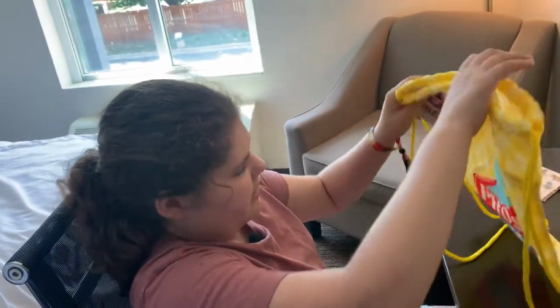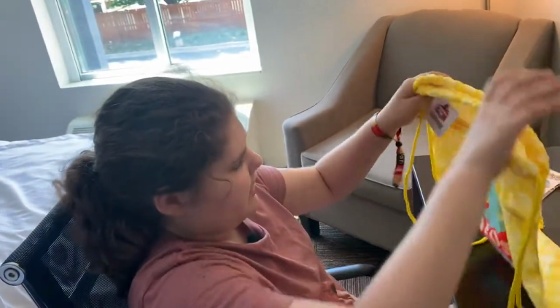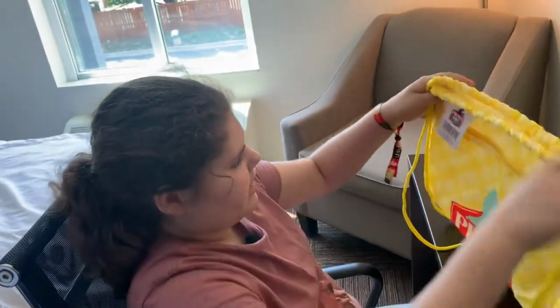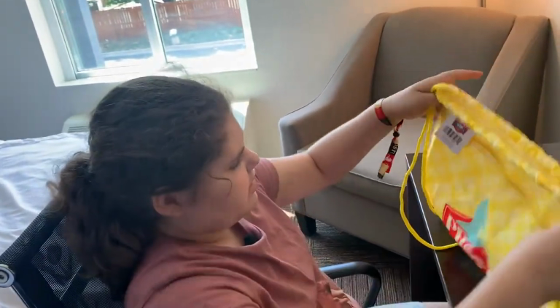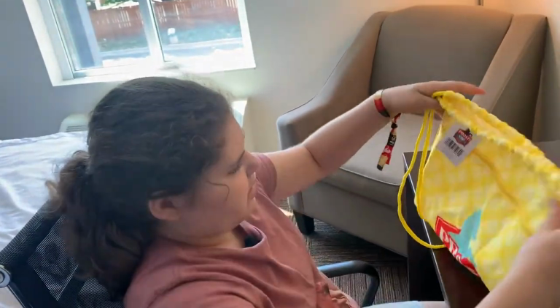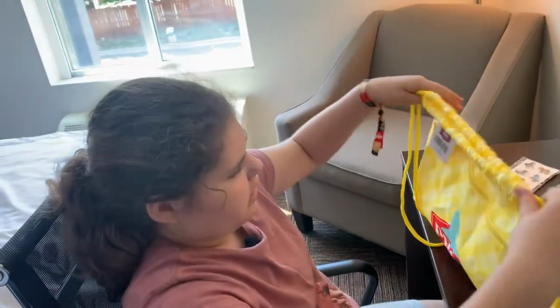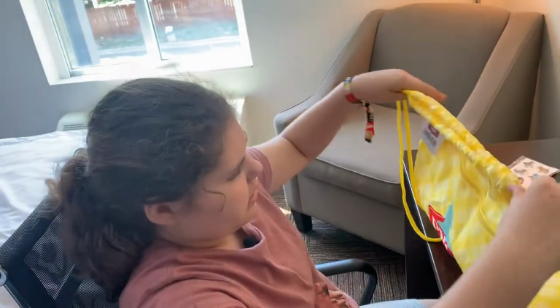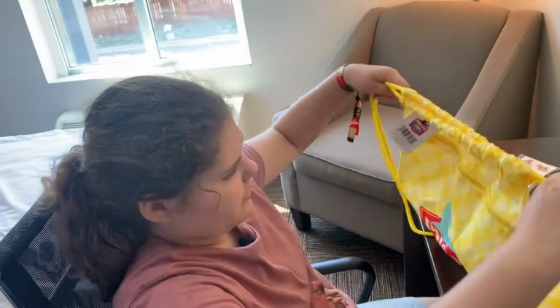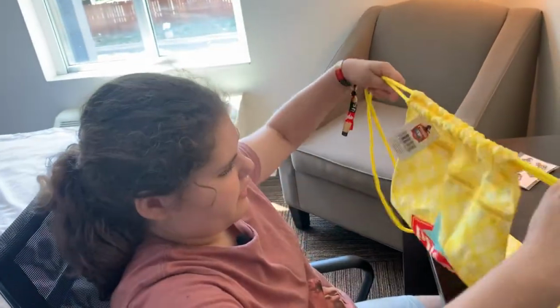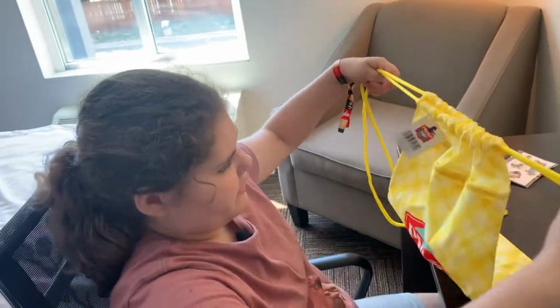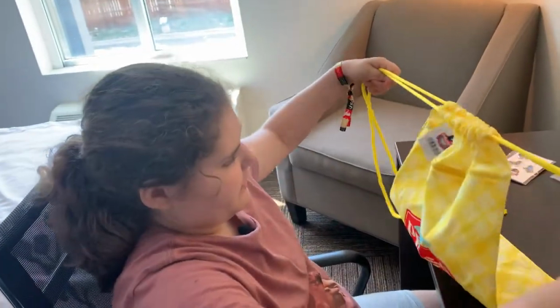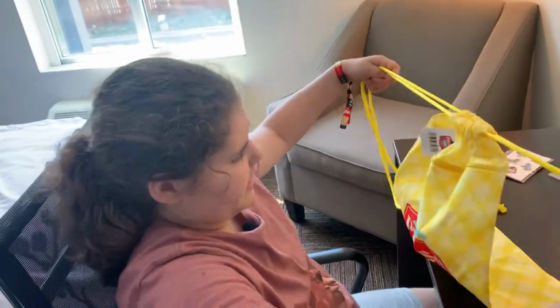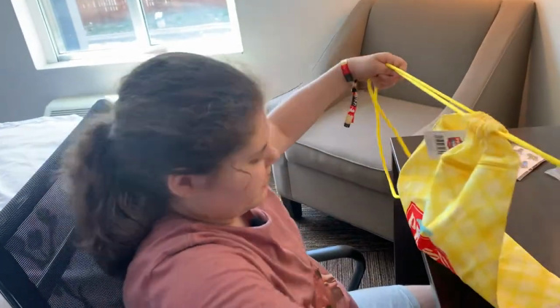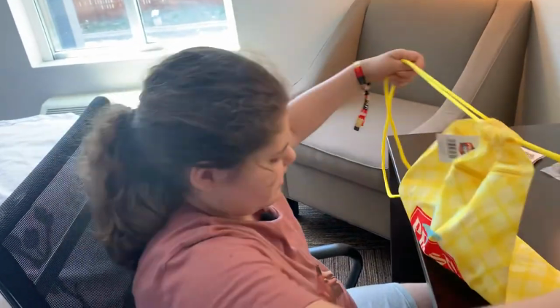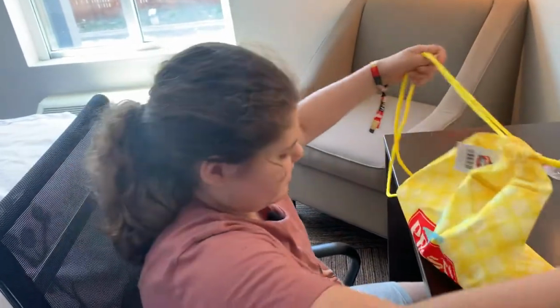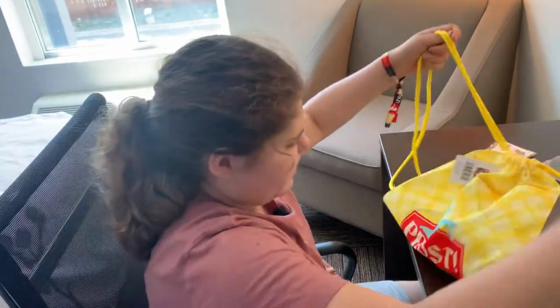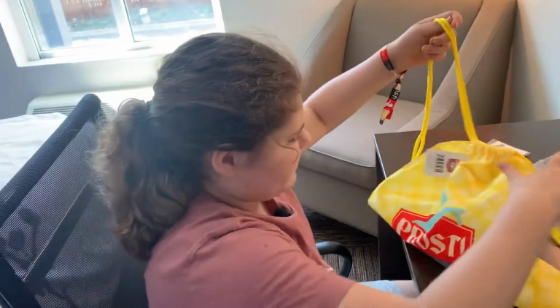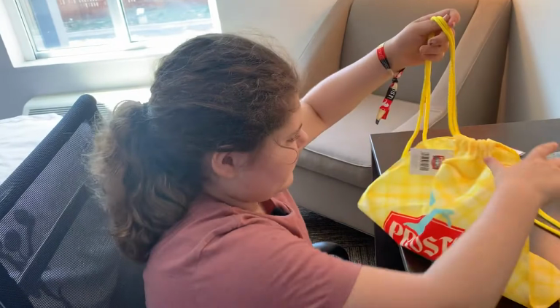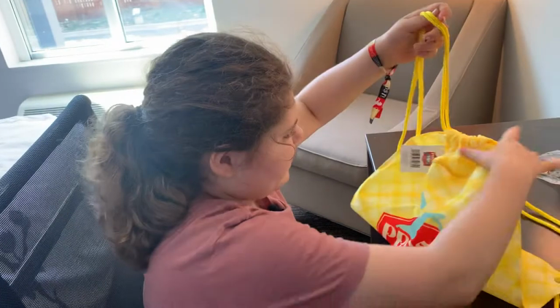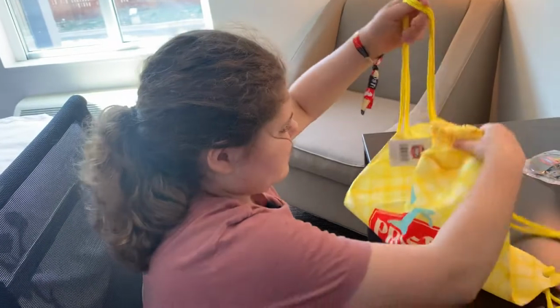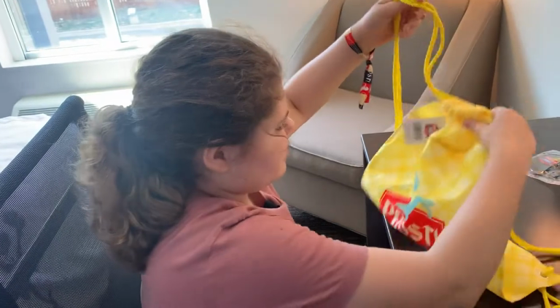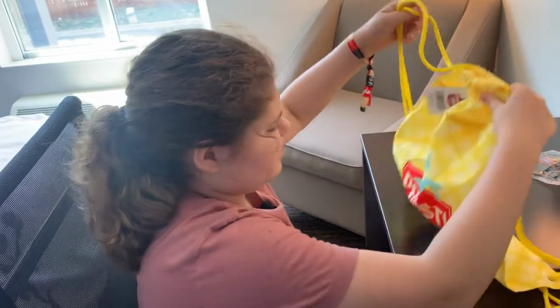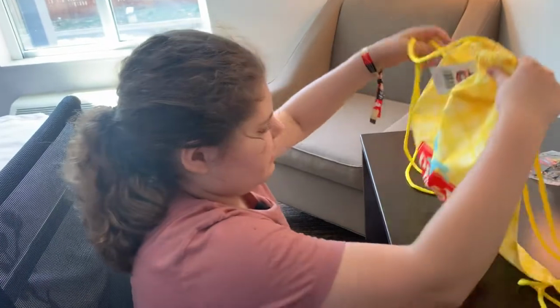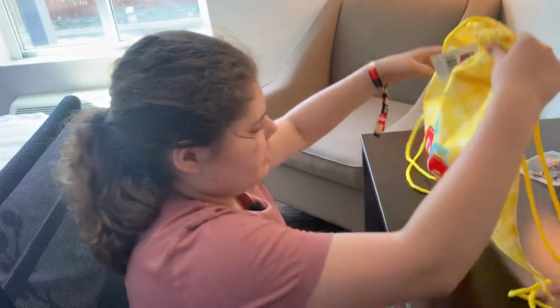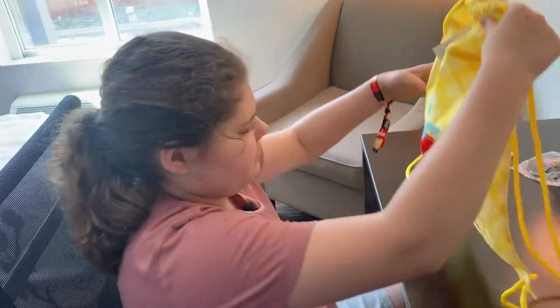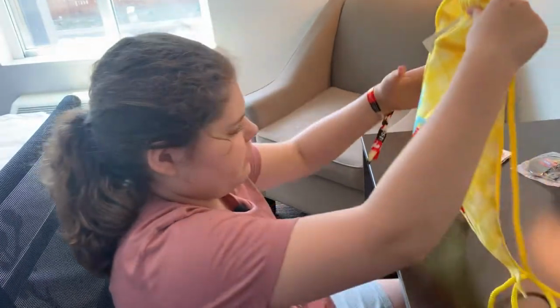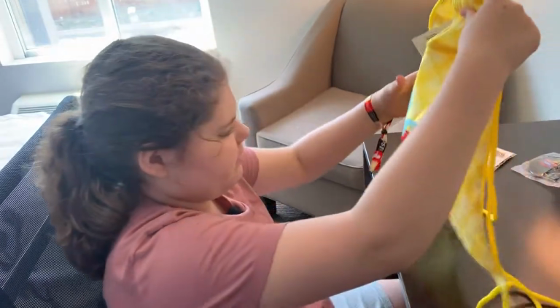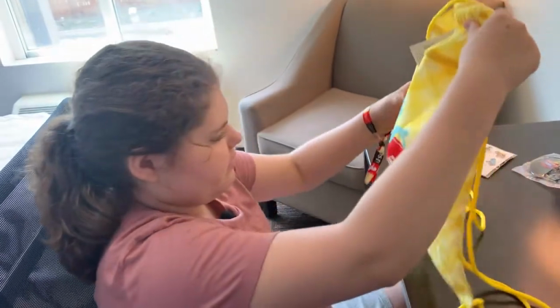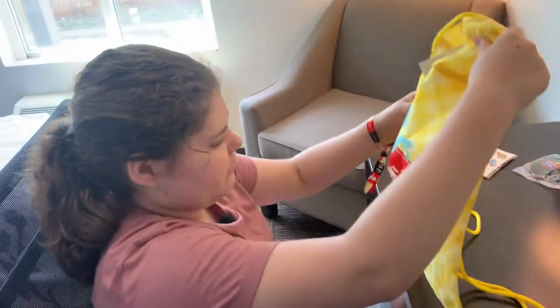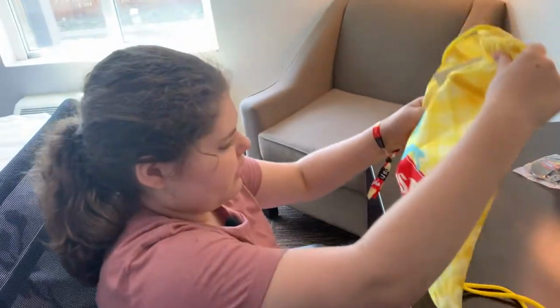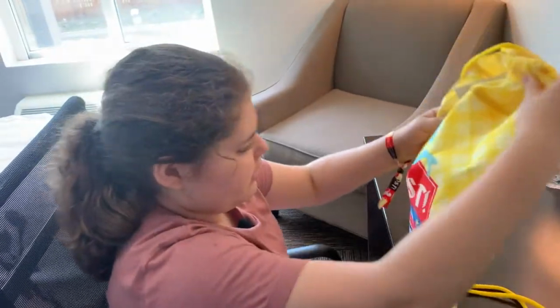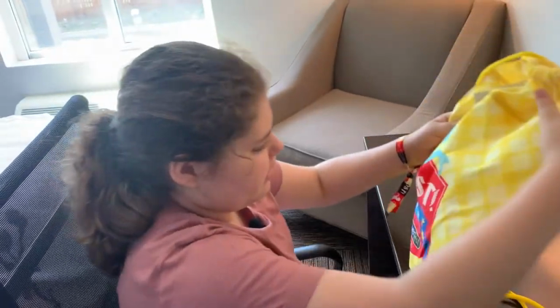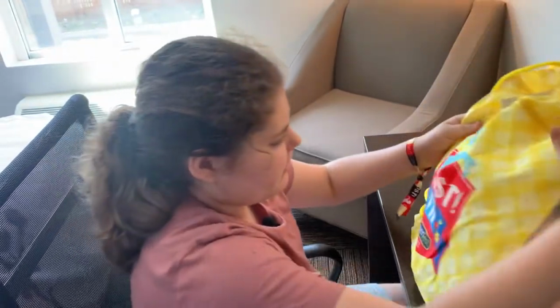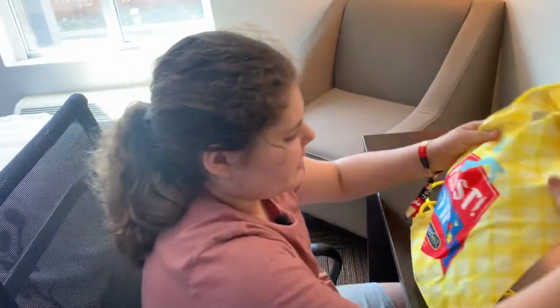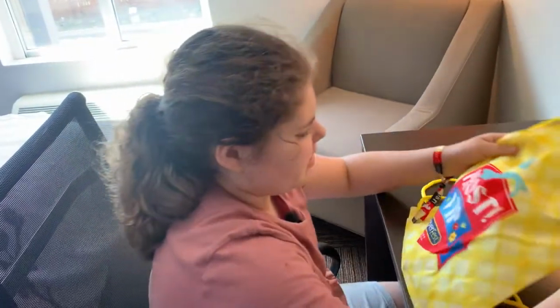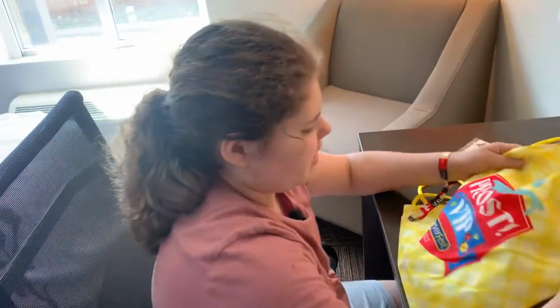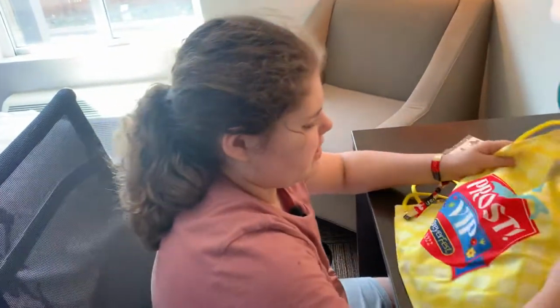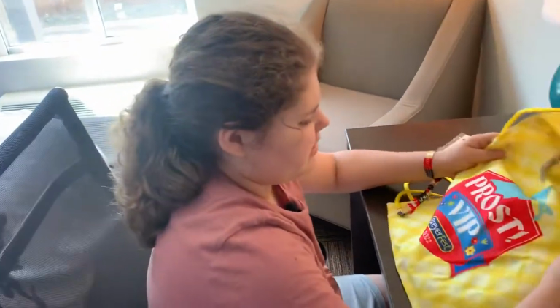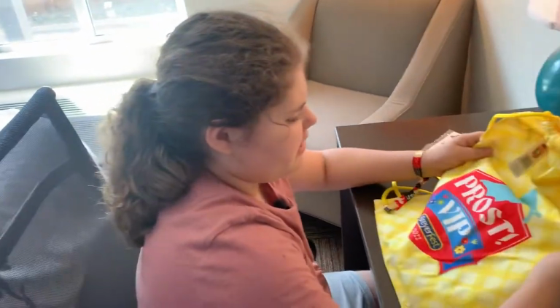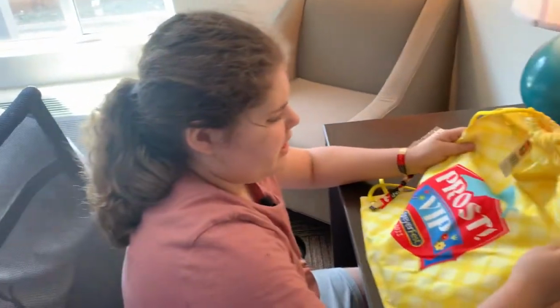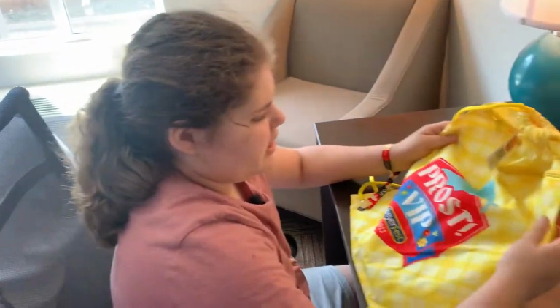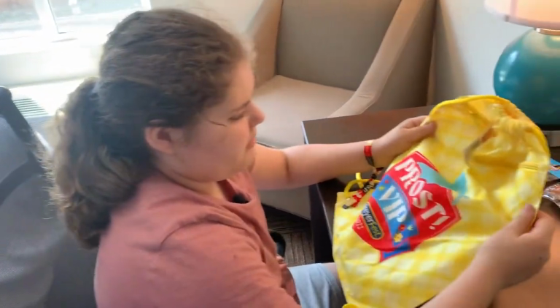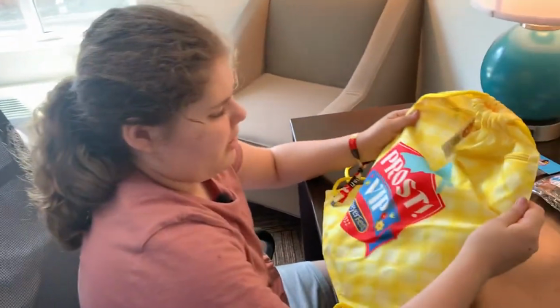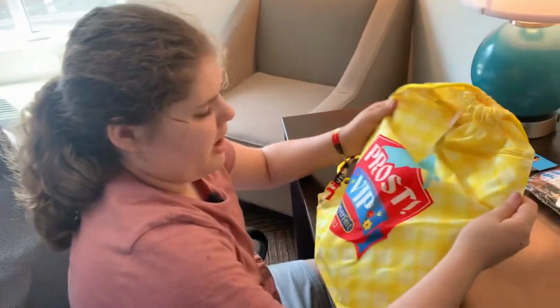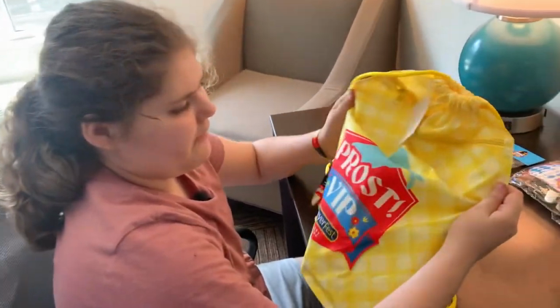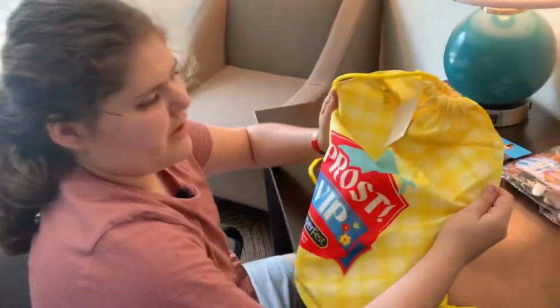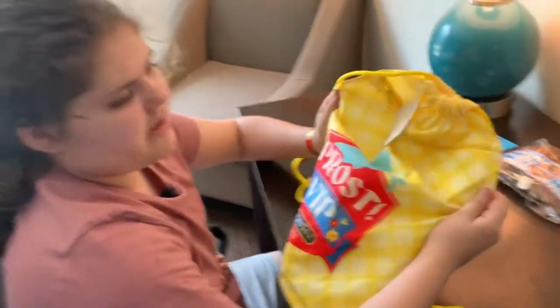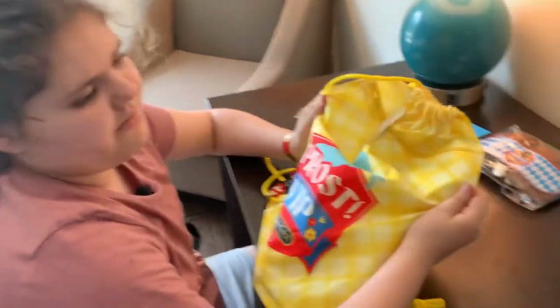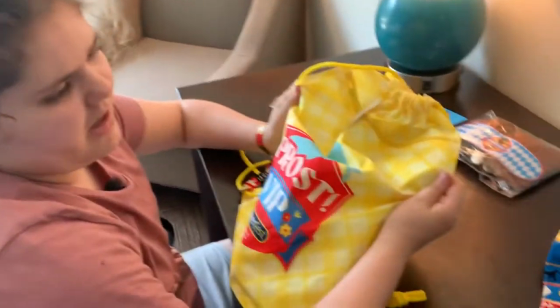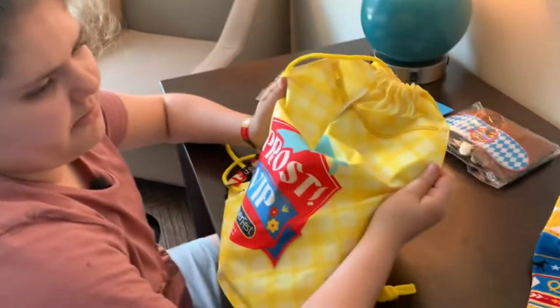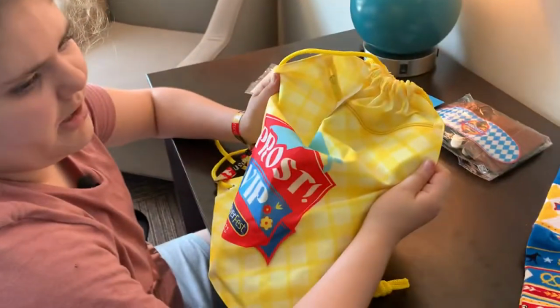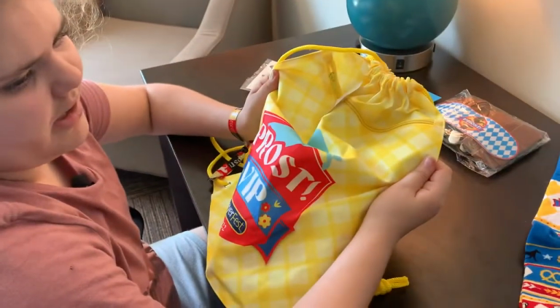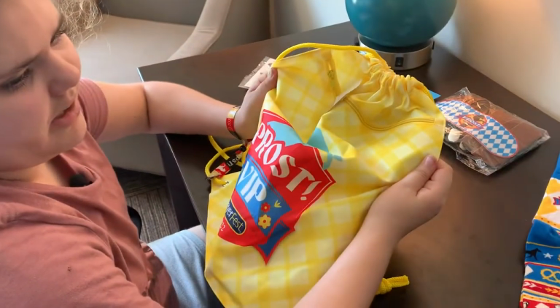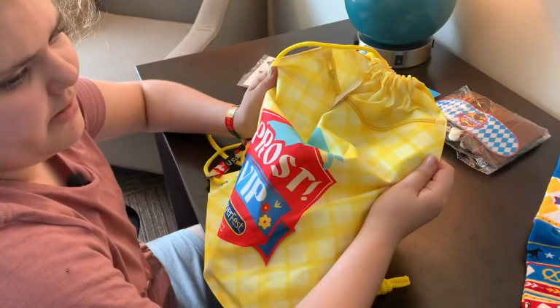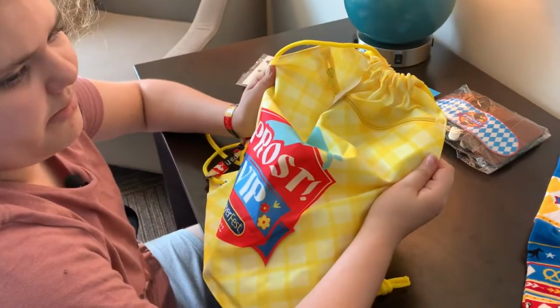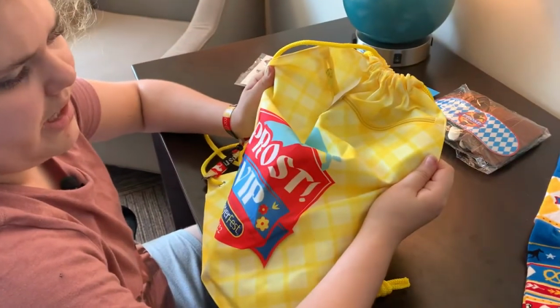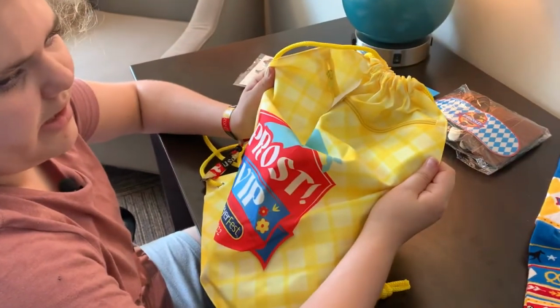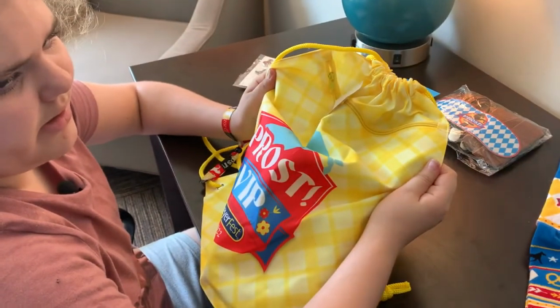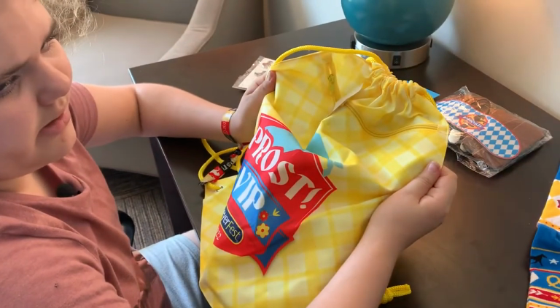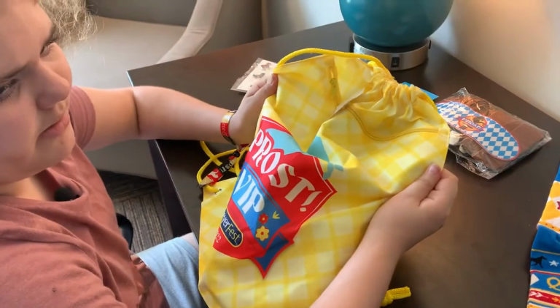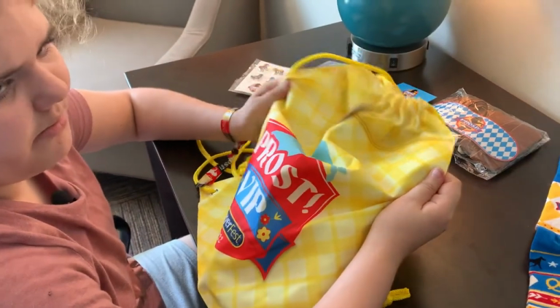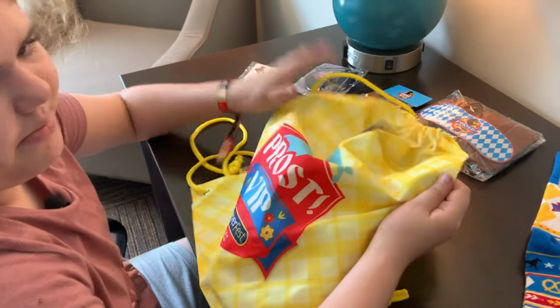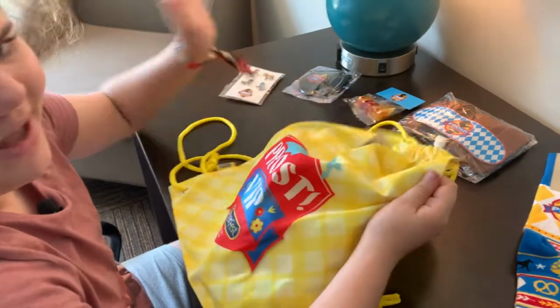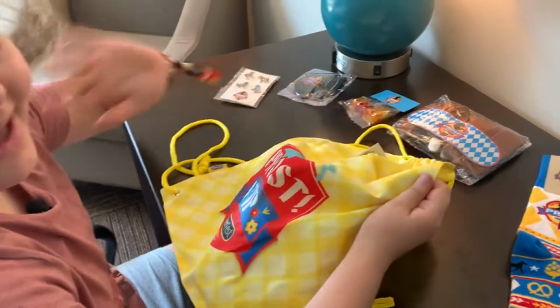And that's all that's in a Briarfest swag bag. Bye!